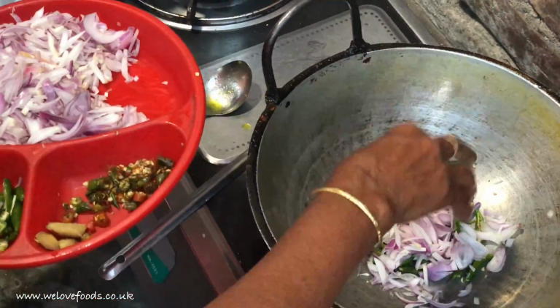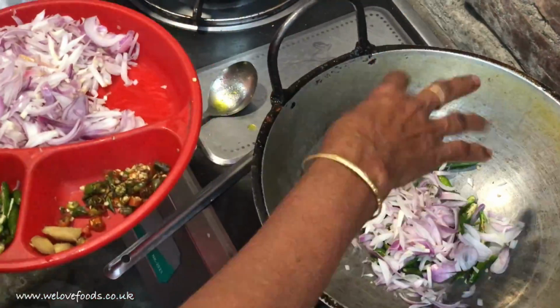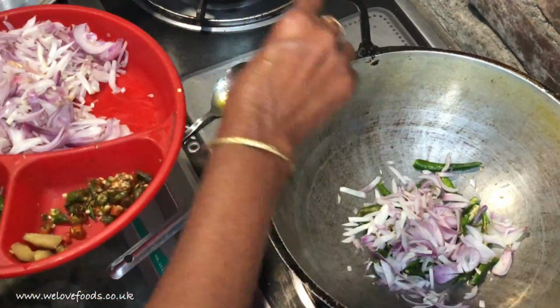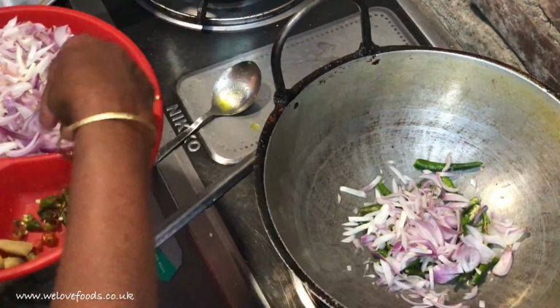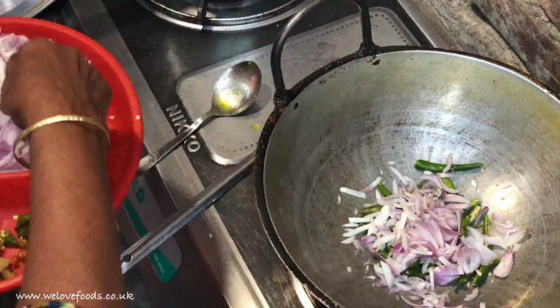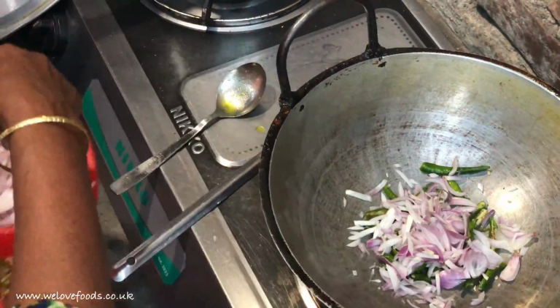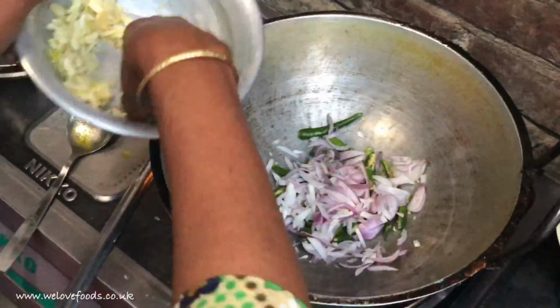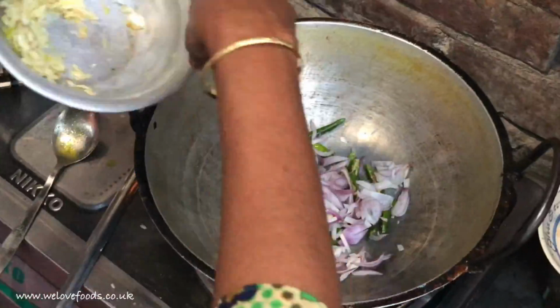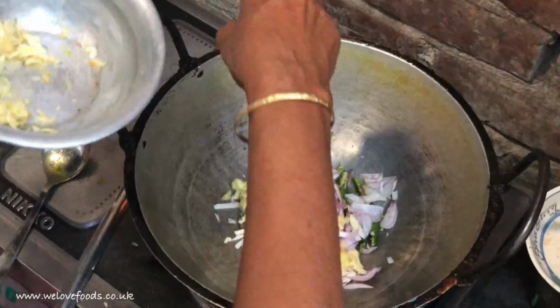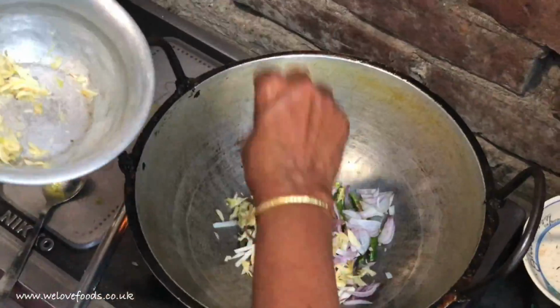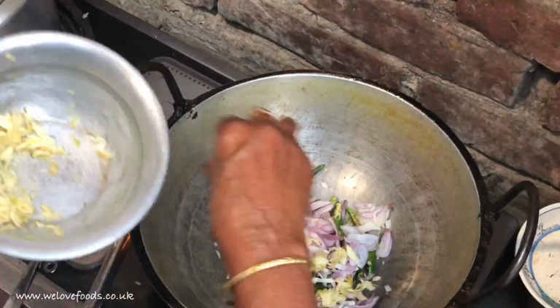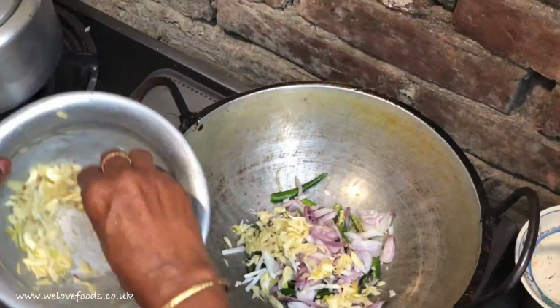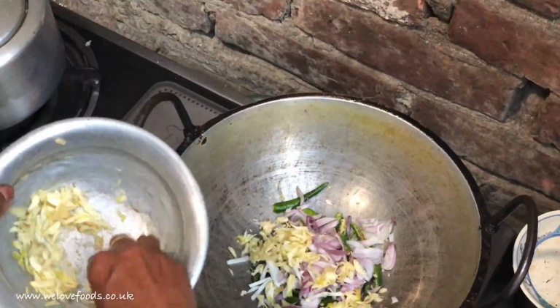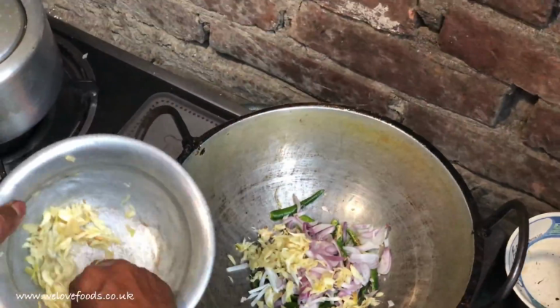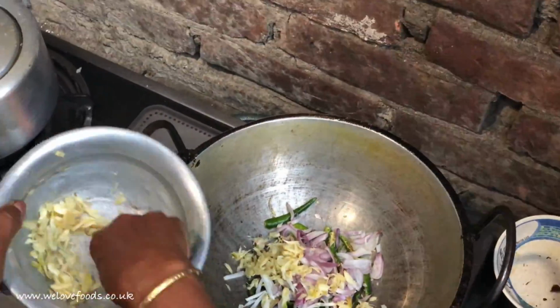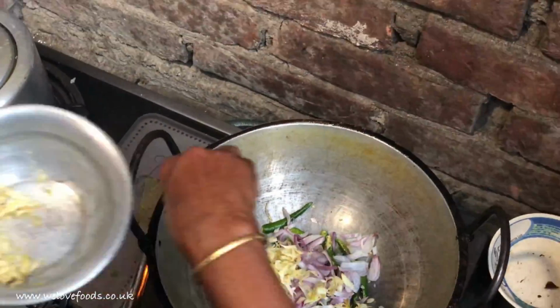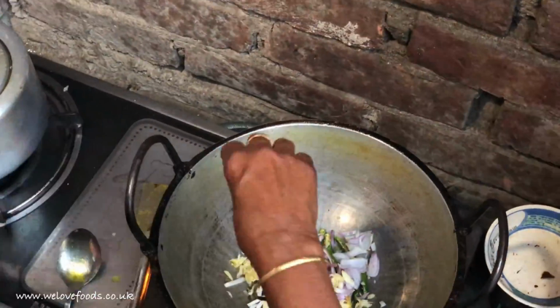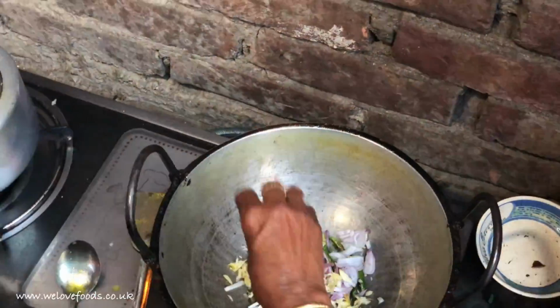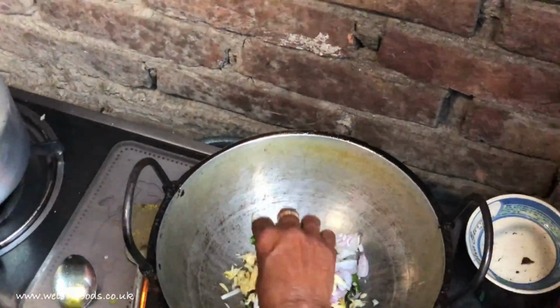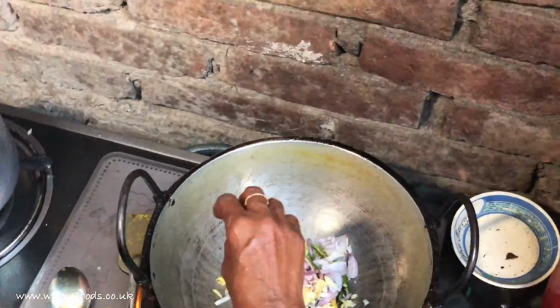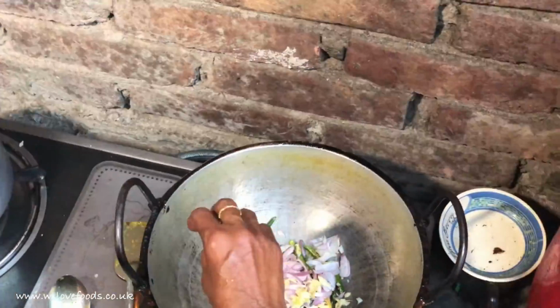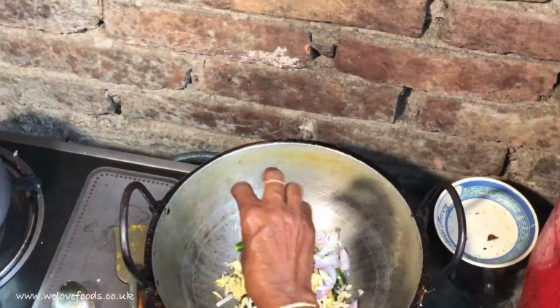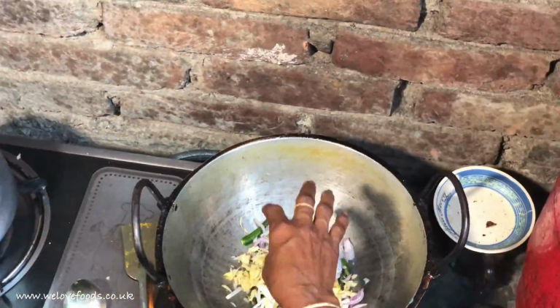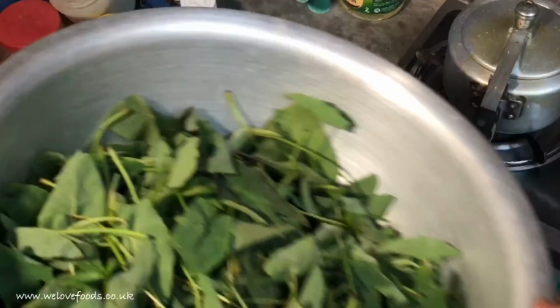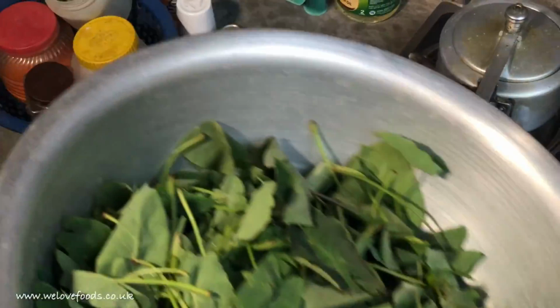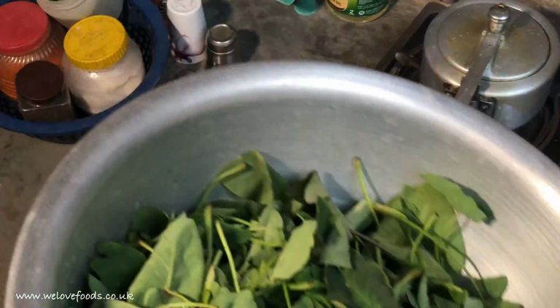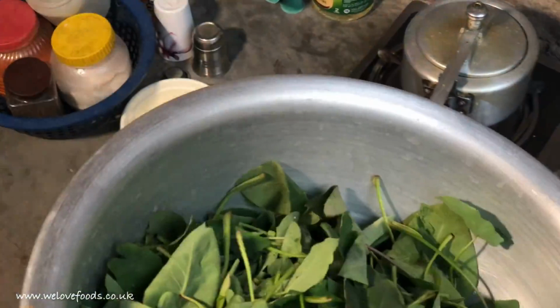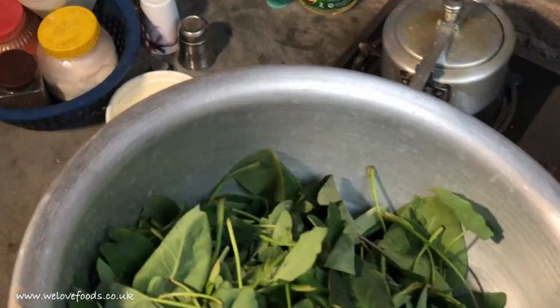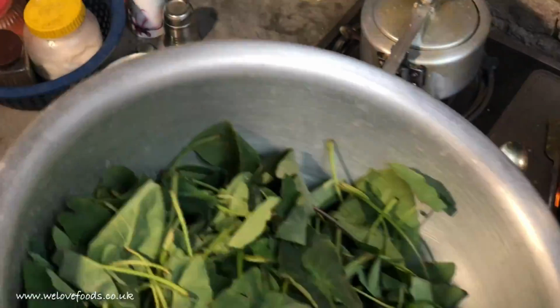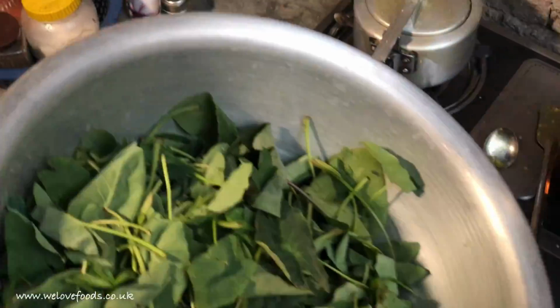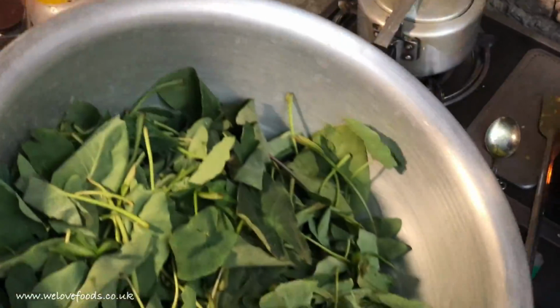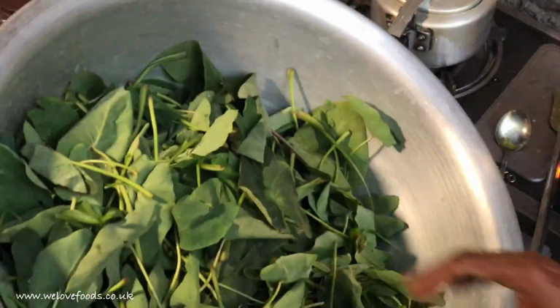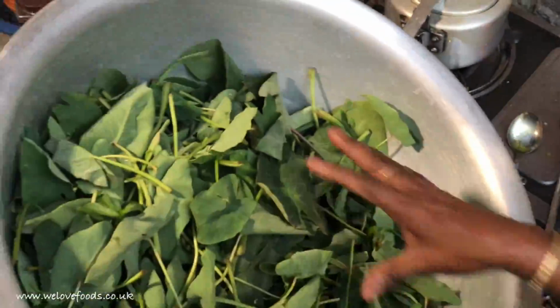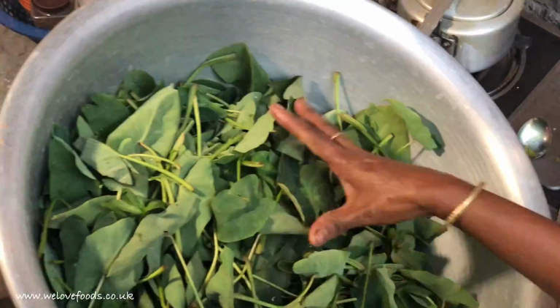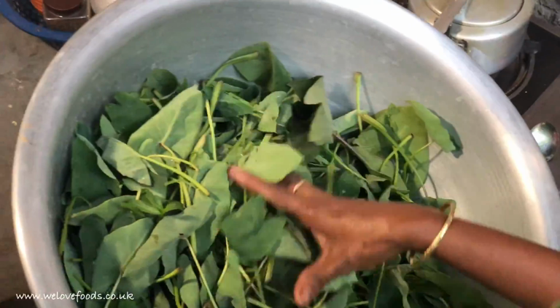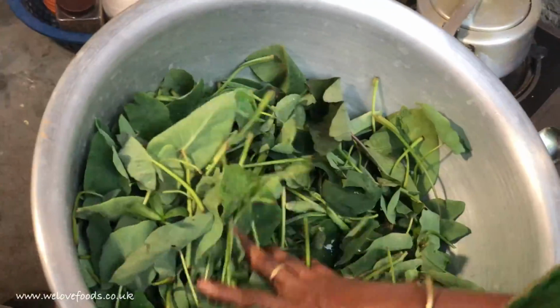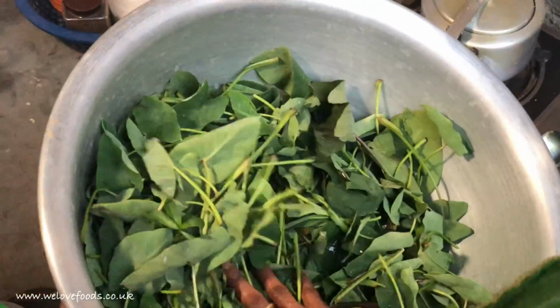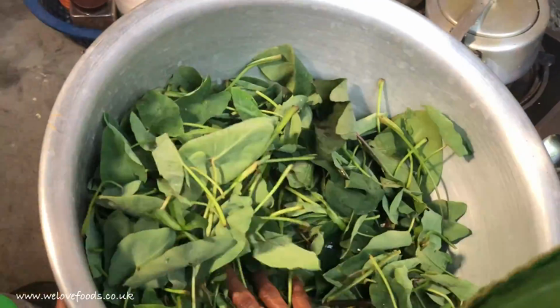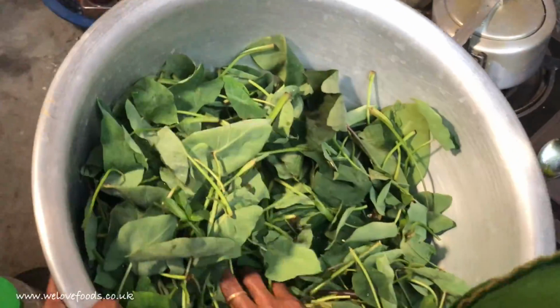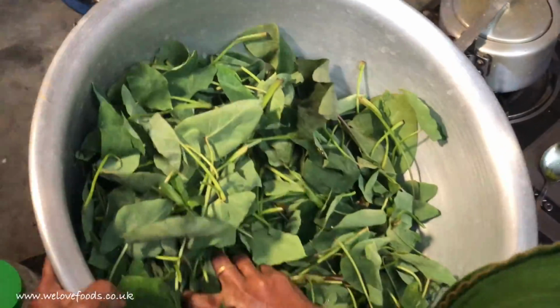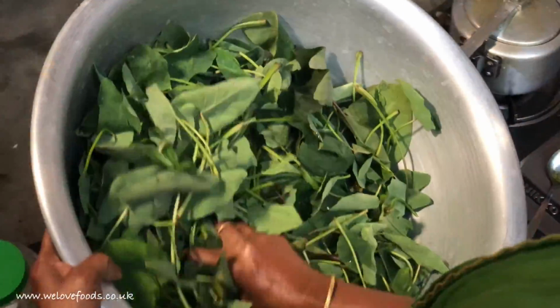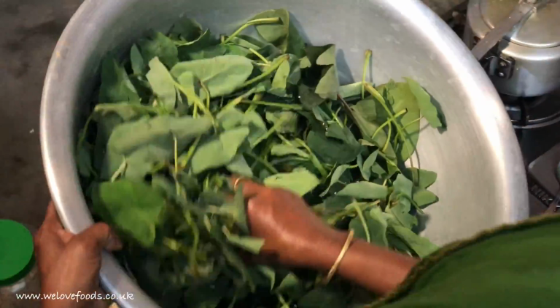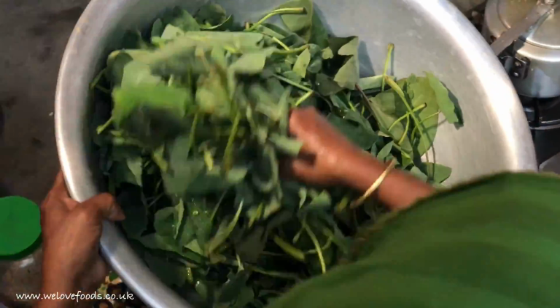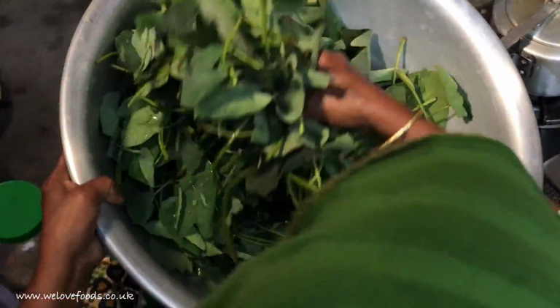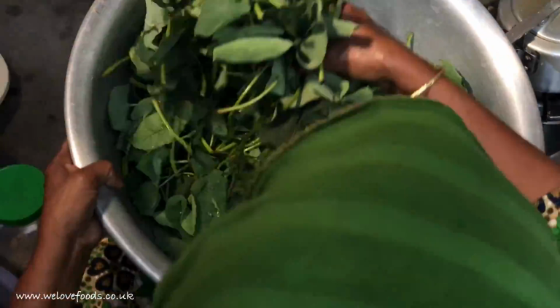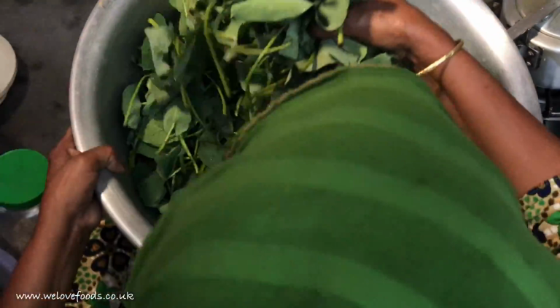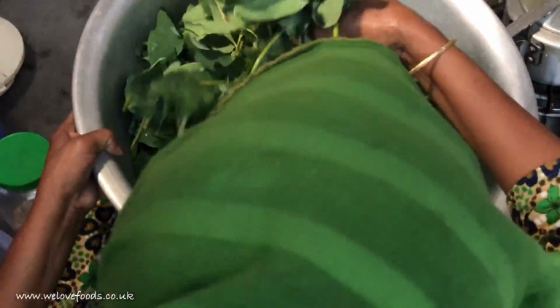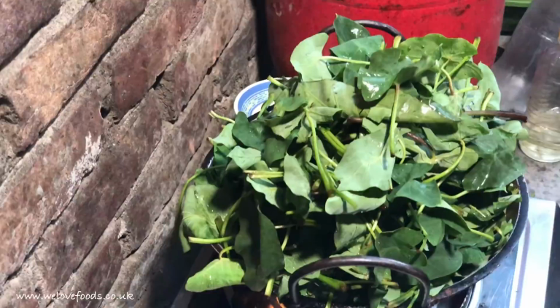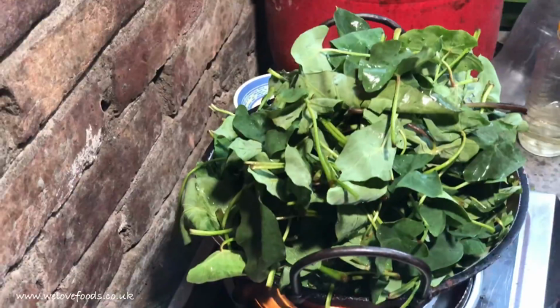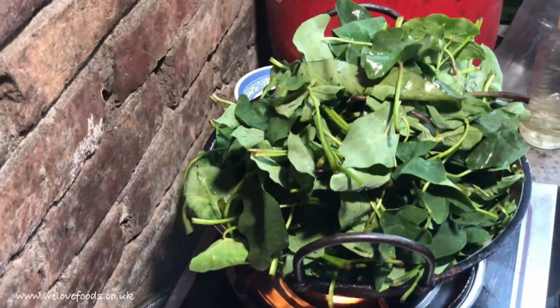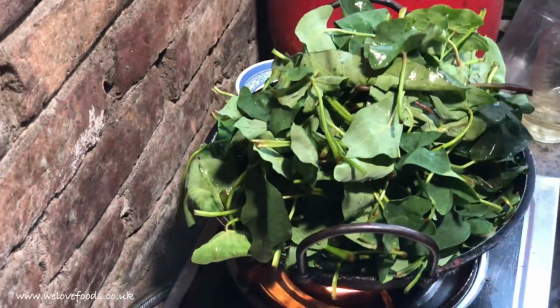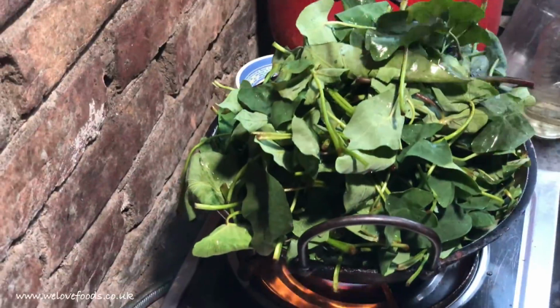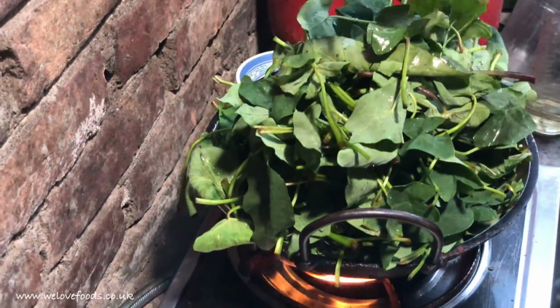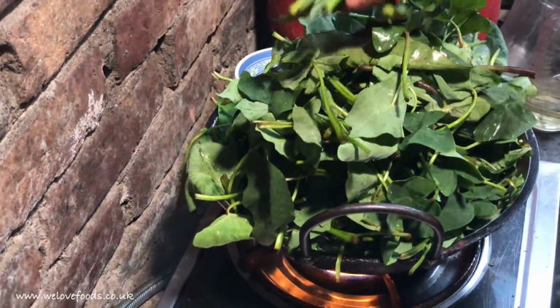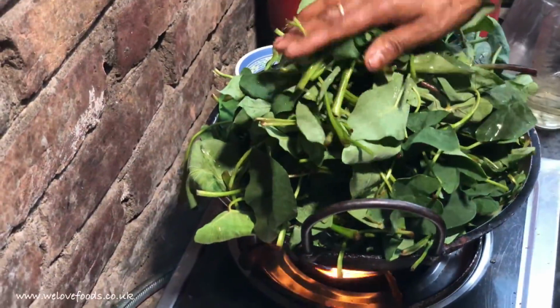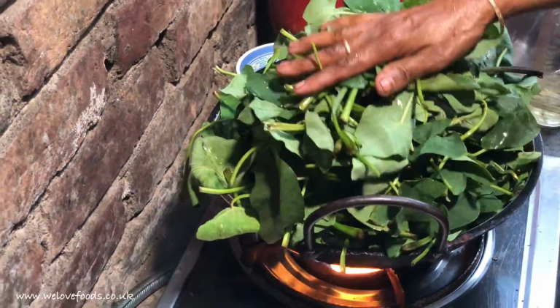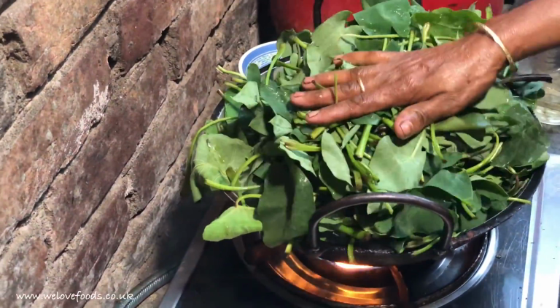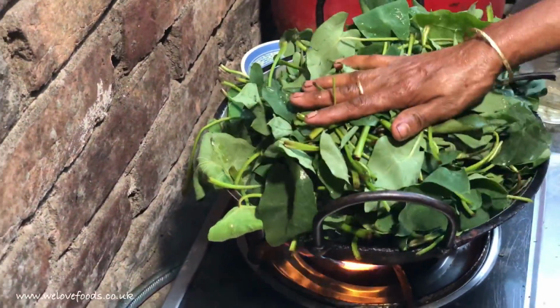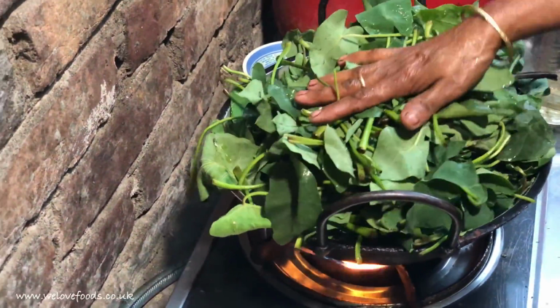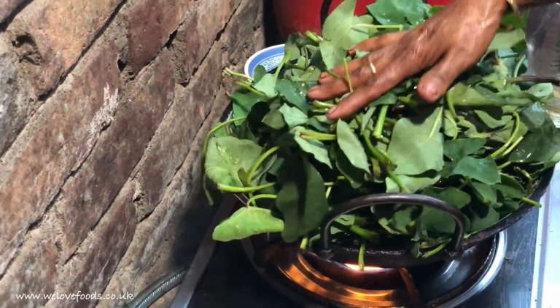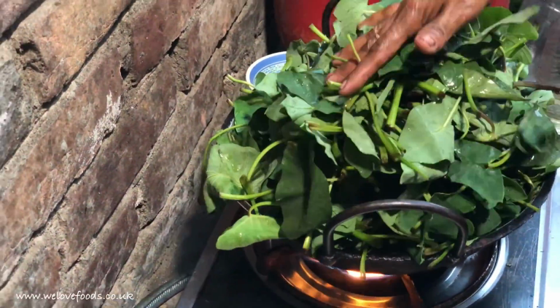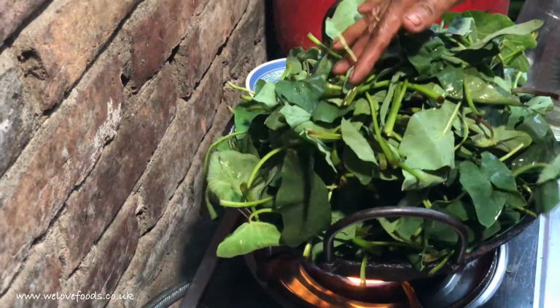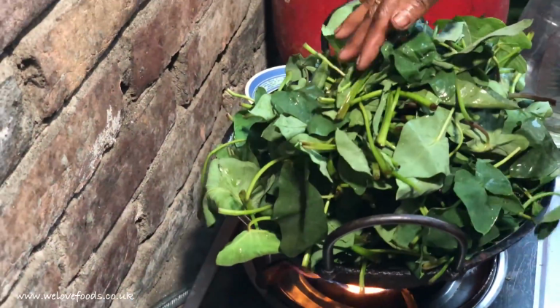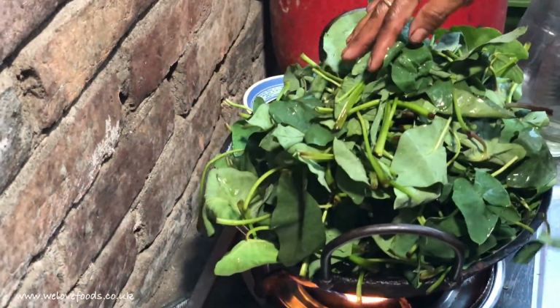To cook this, we start by frying onion, chilli, and garlic, then we add the leaves and salt.